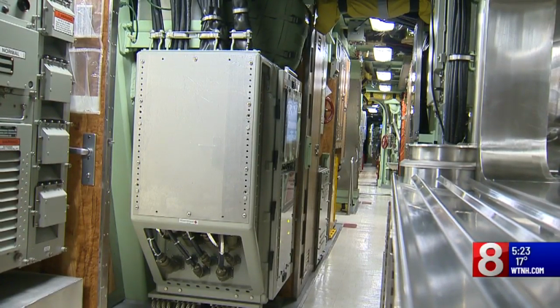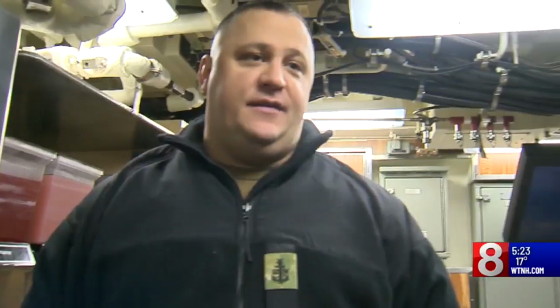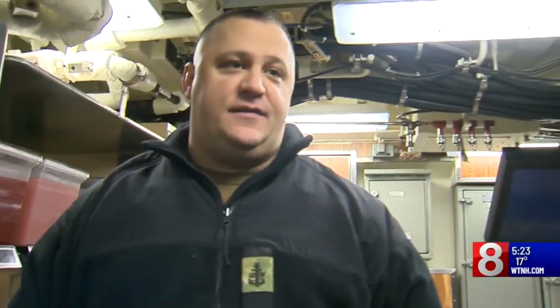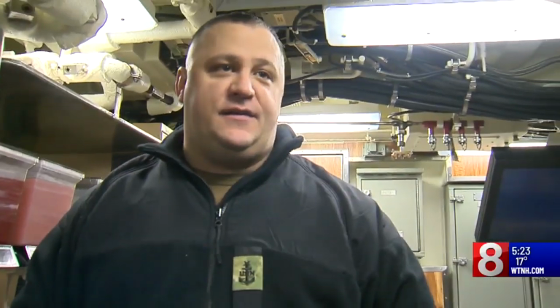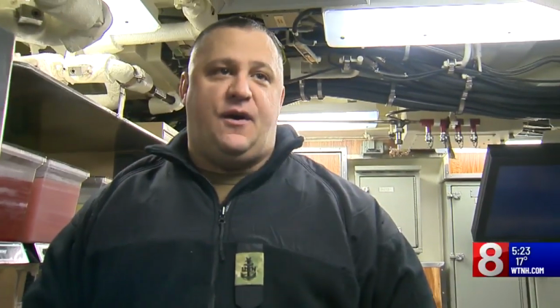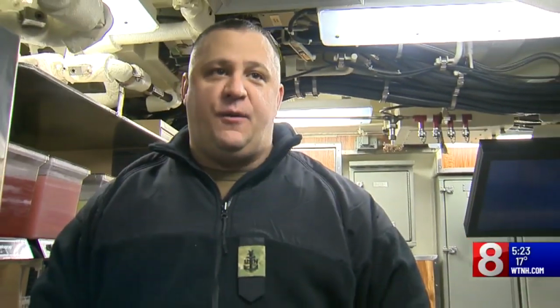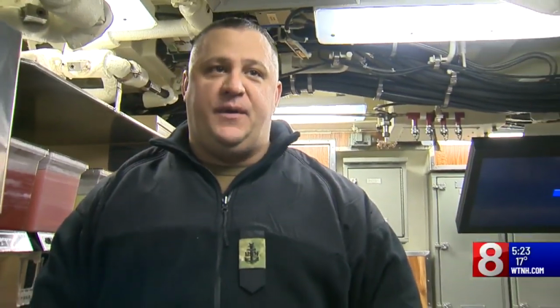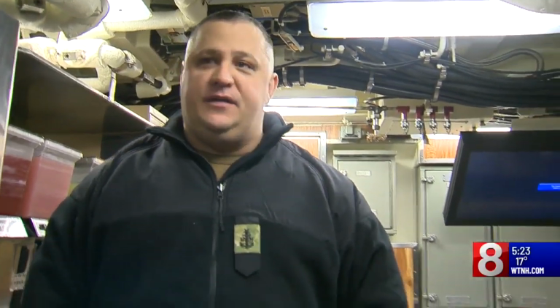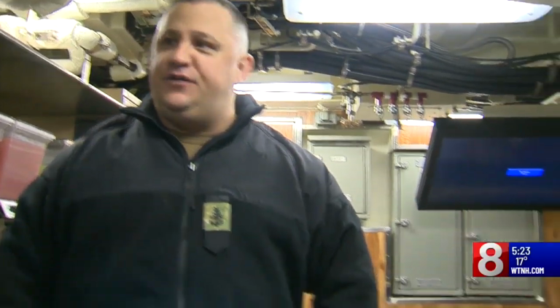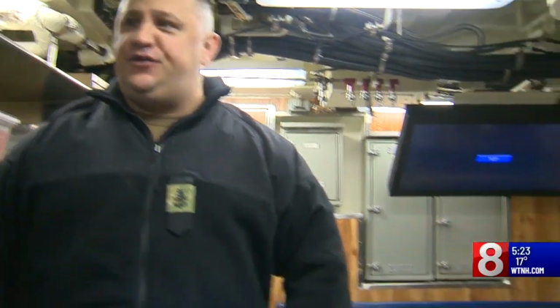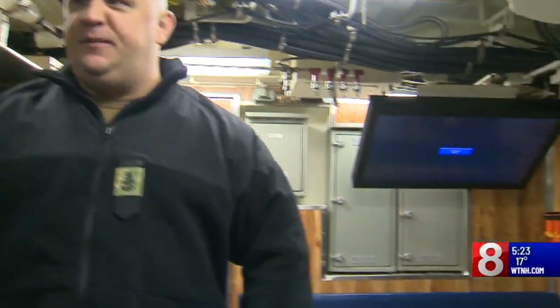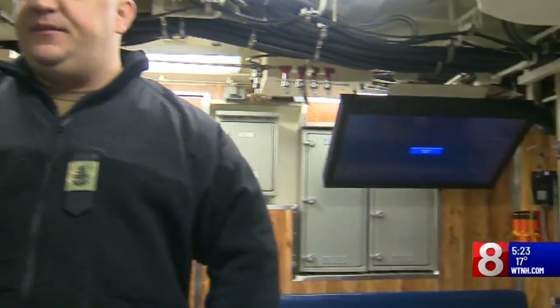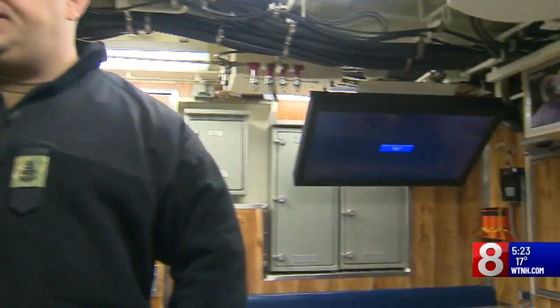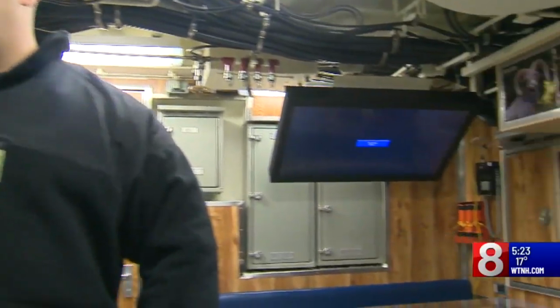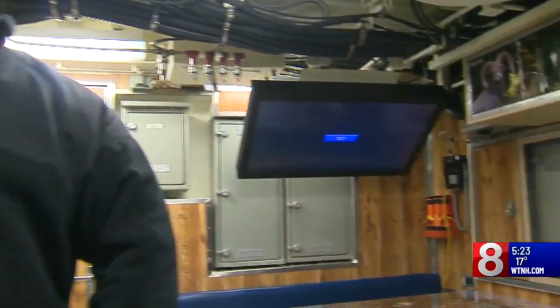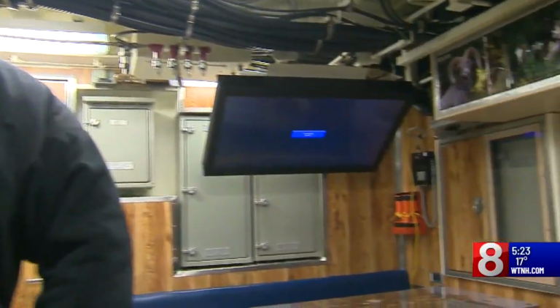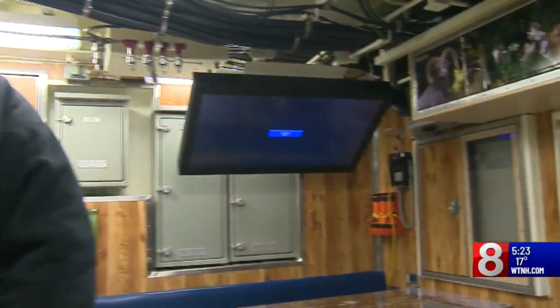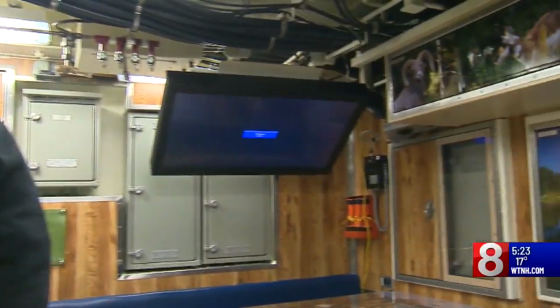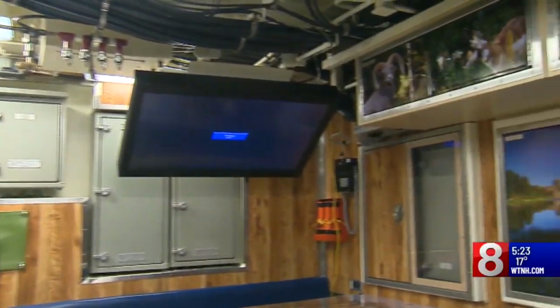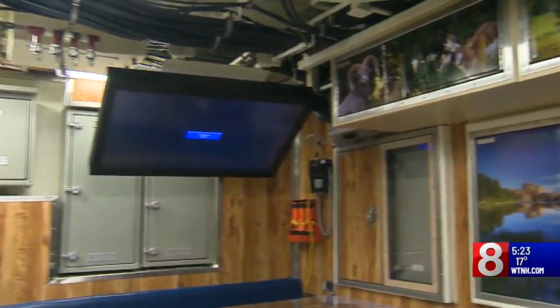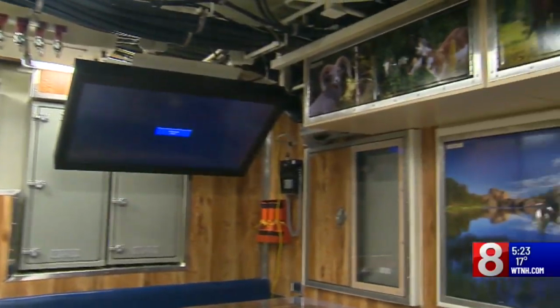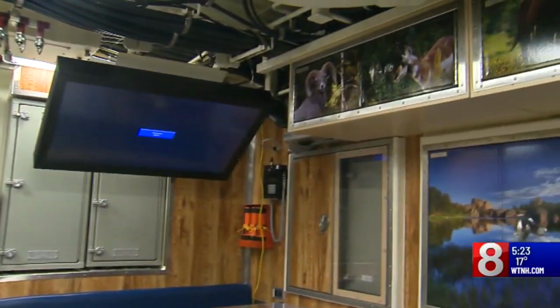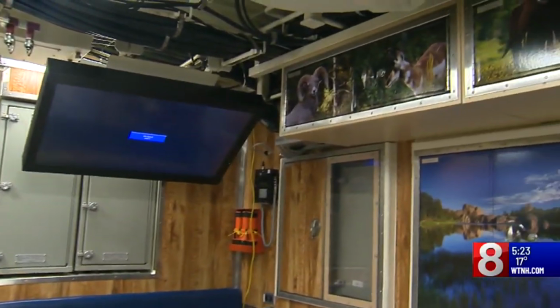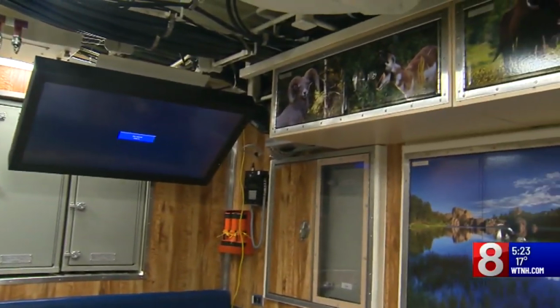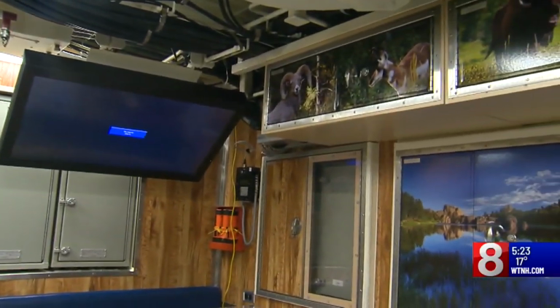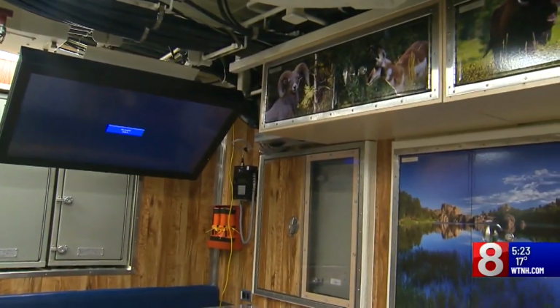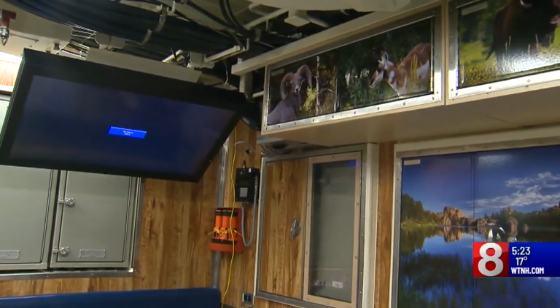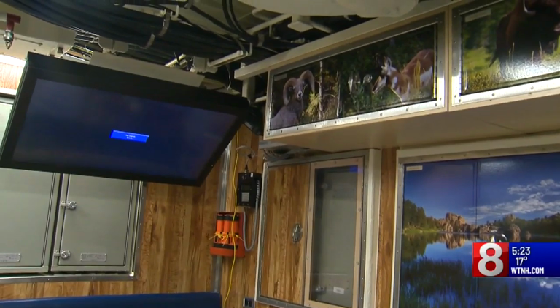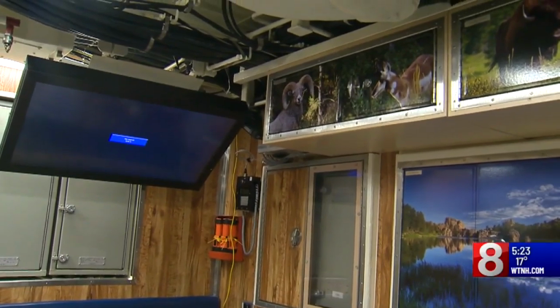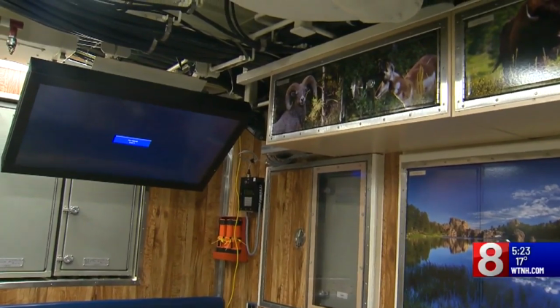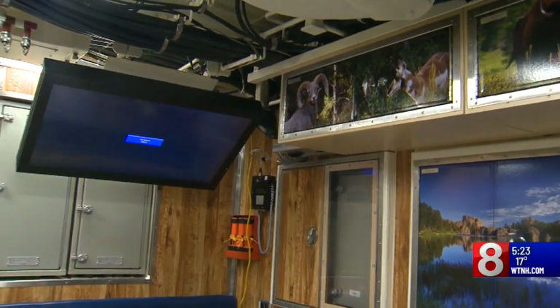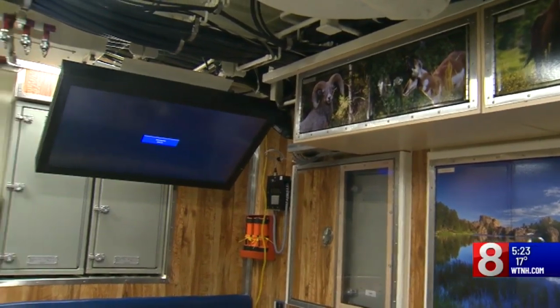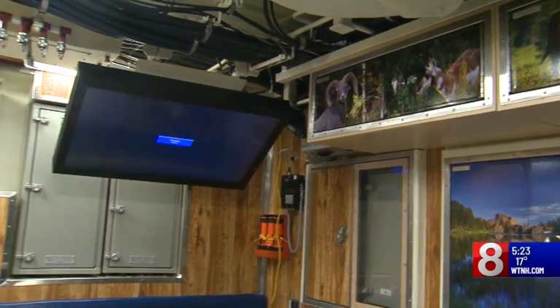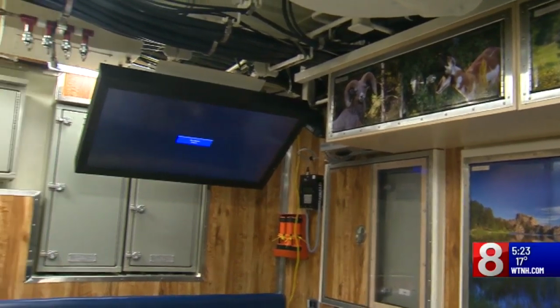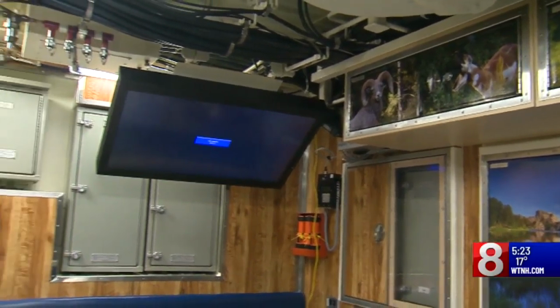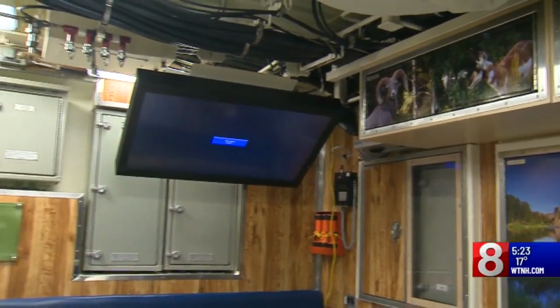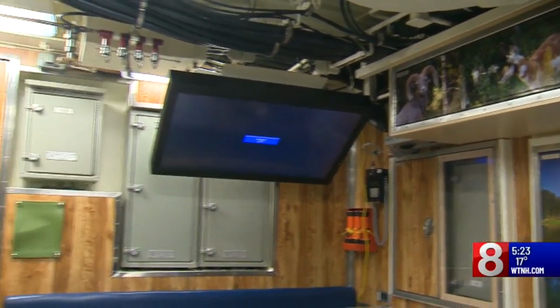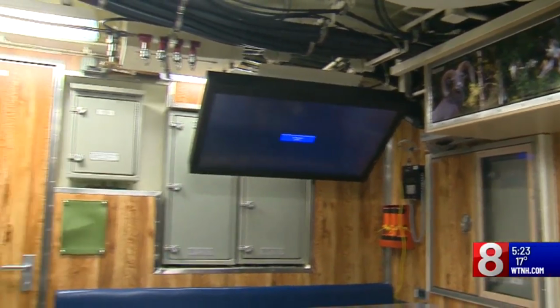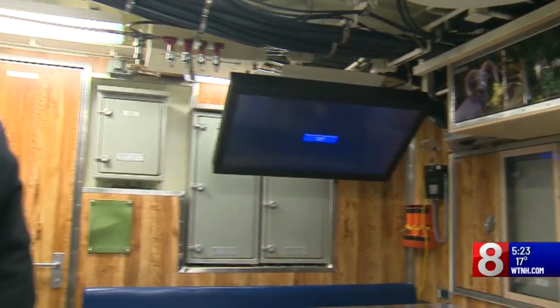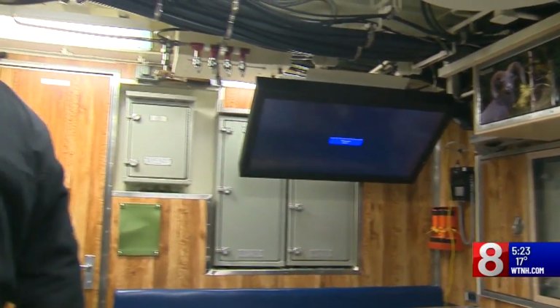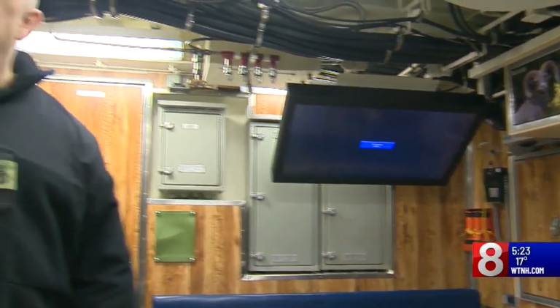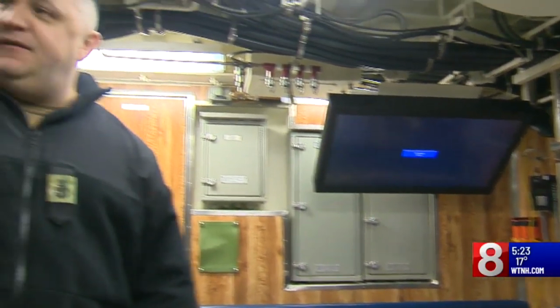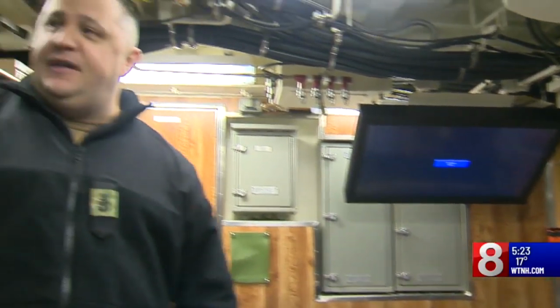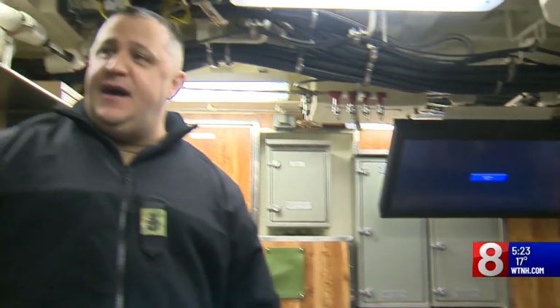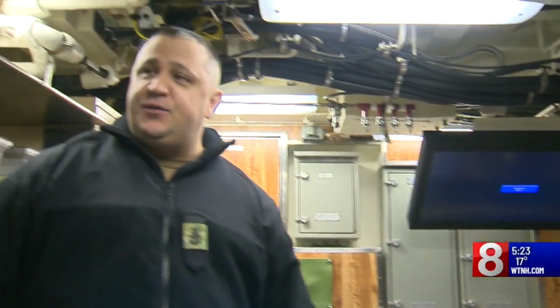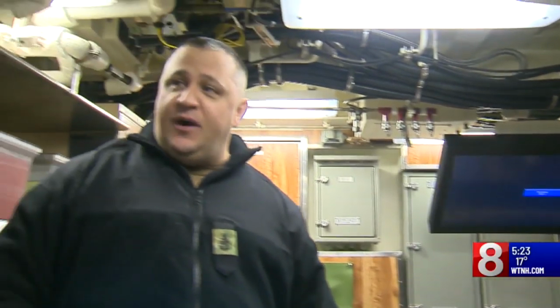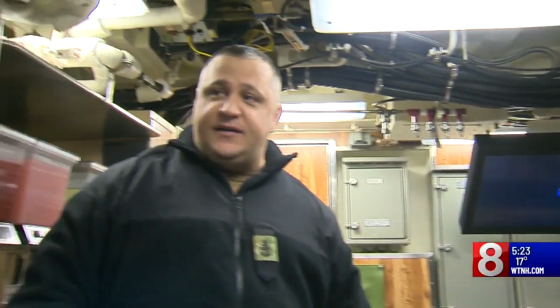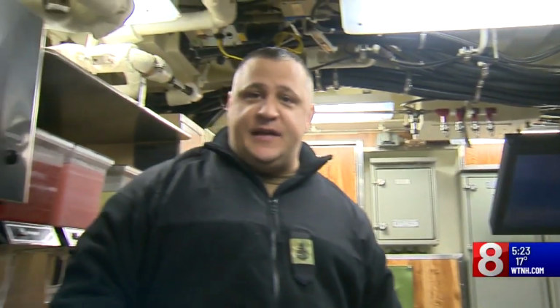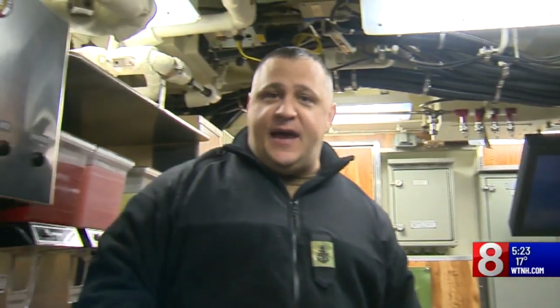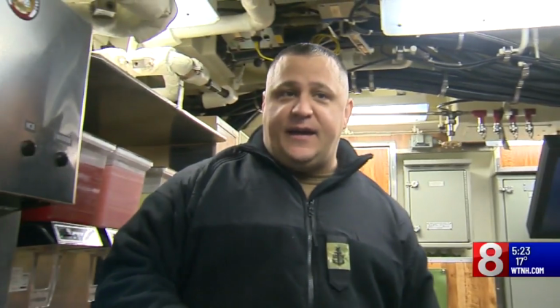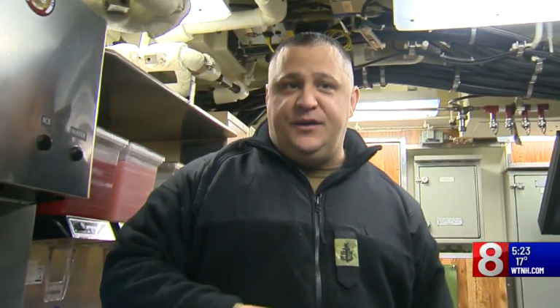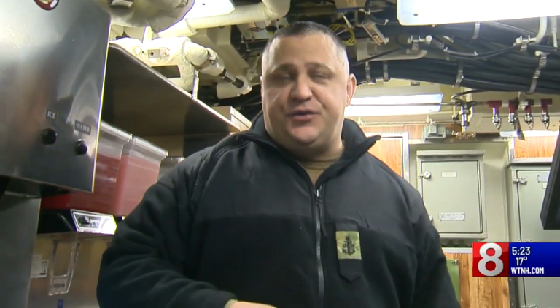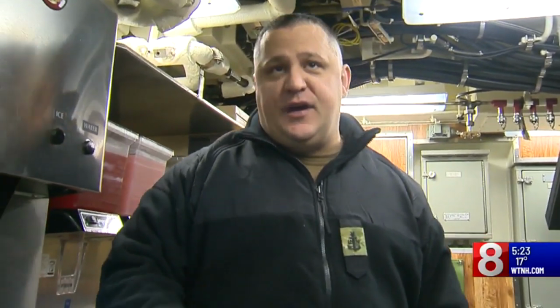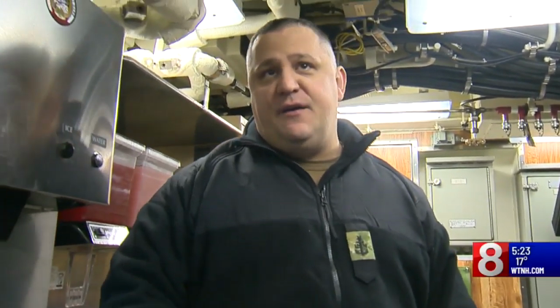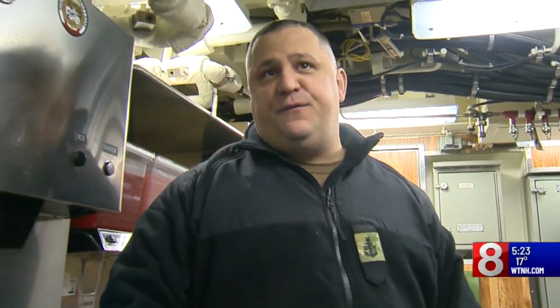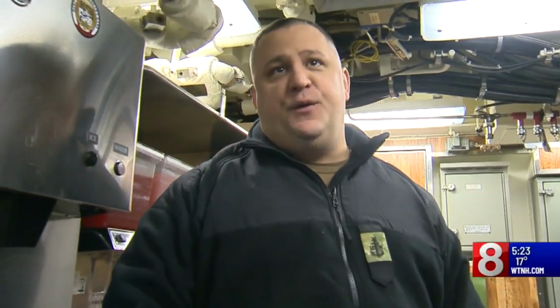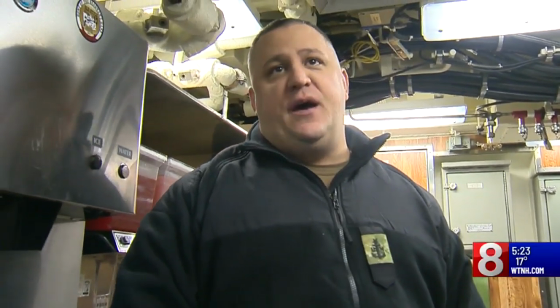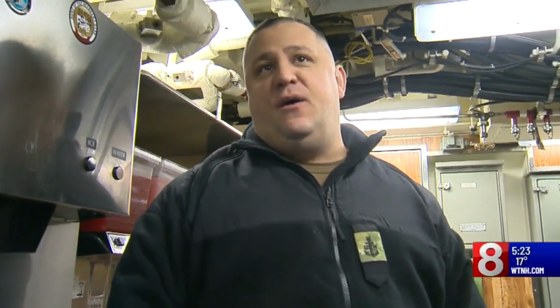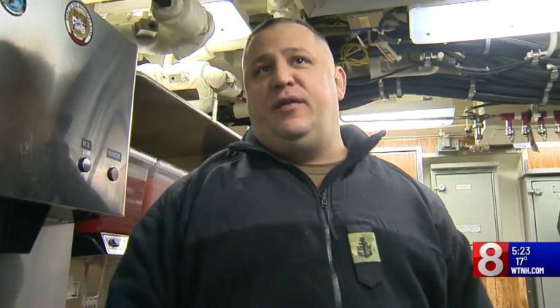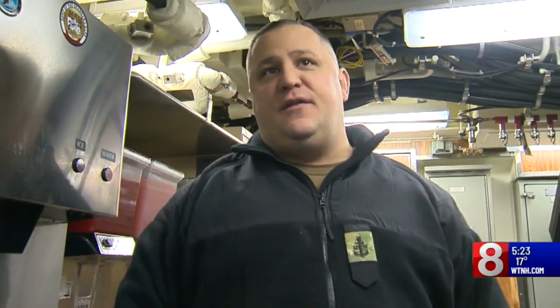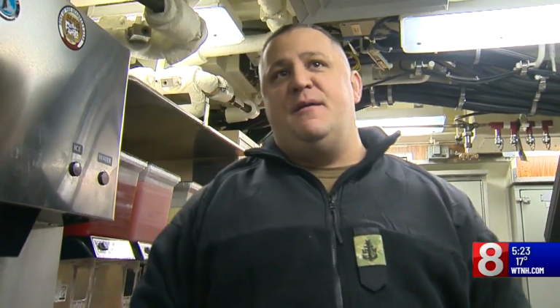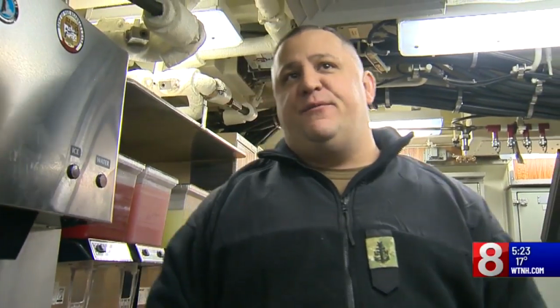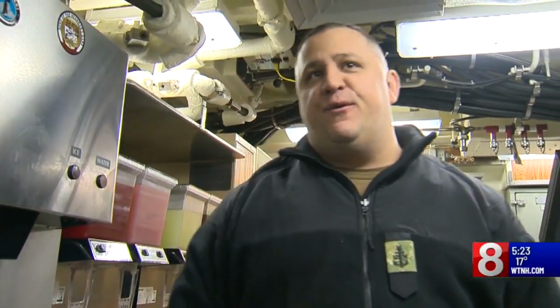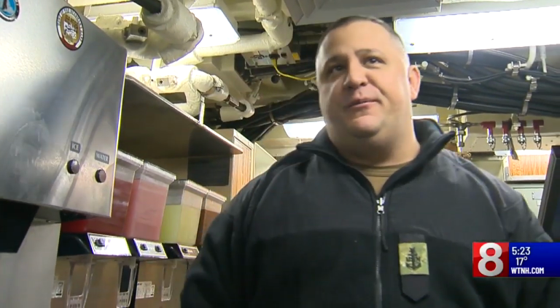This is the heartbeat of the ship. This is where we come to unwind and also get a good meal. If the guys want a snack, I usually have food out all the time for them.